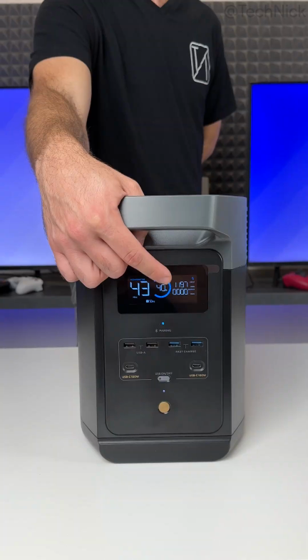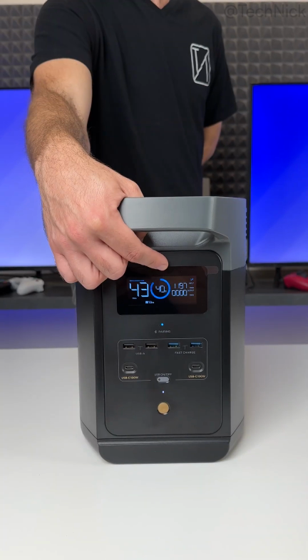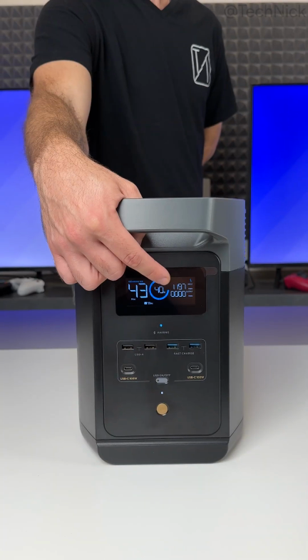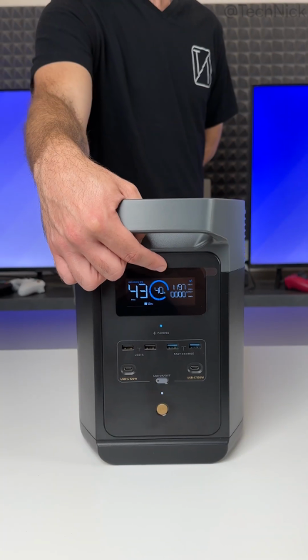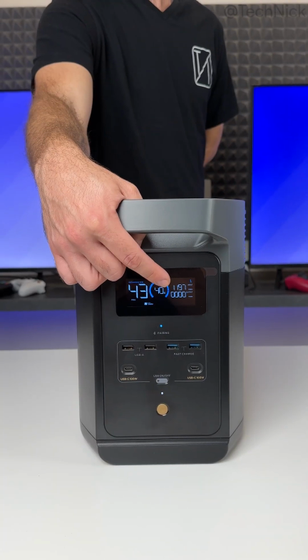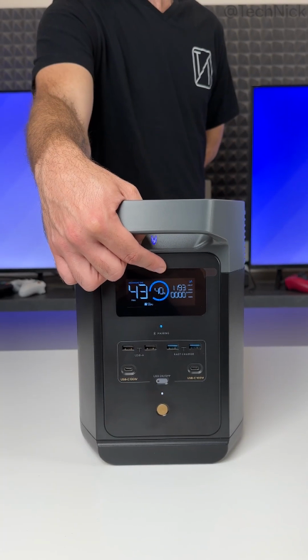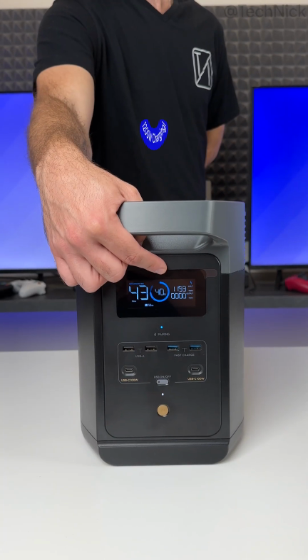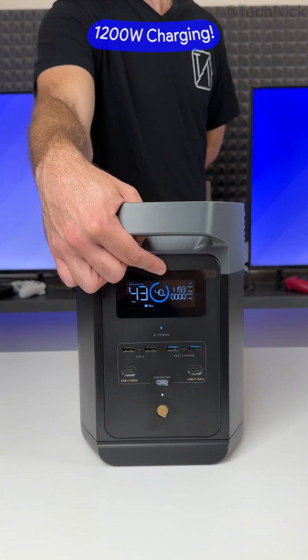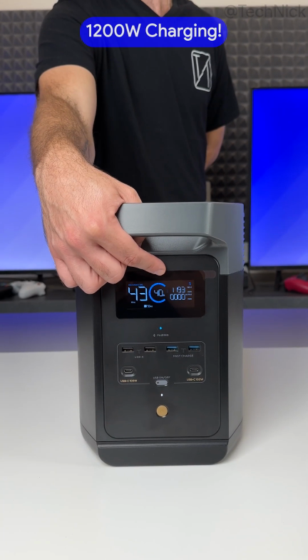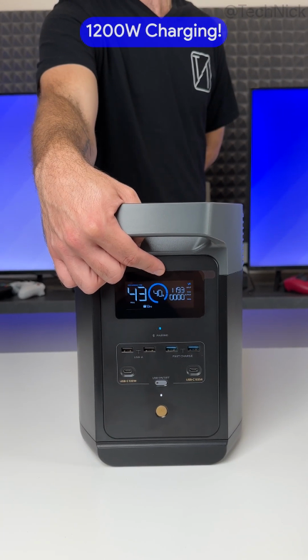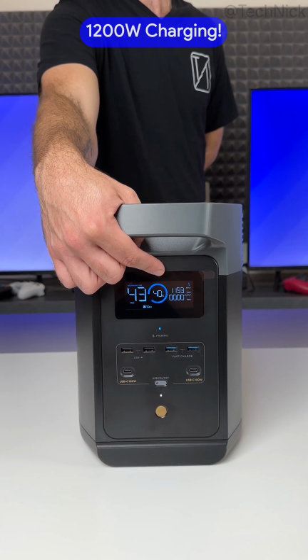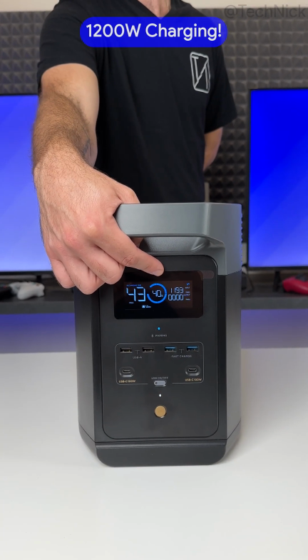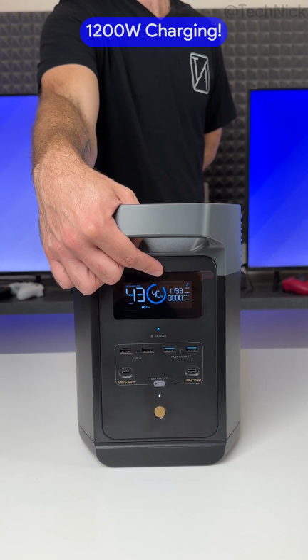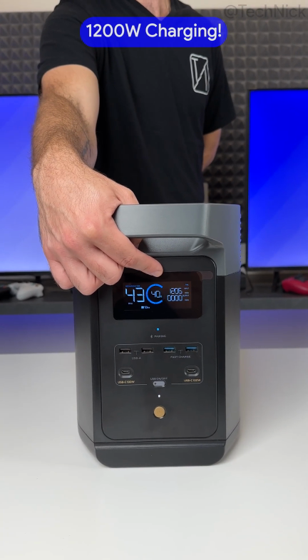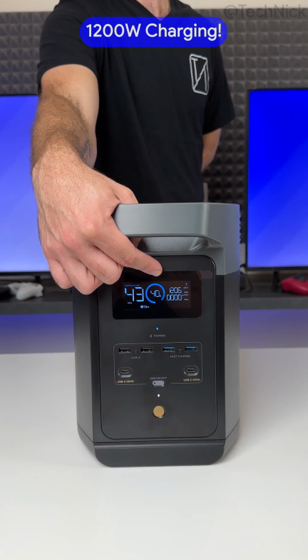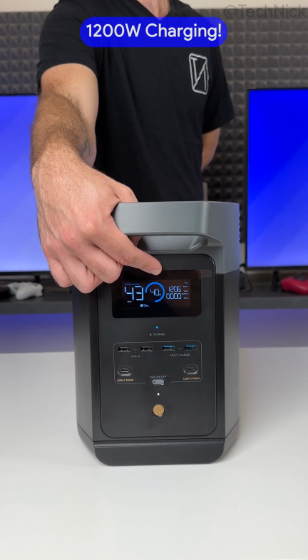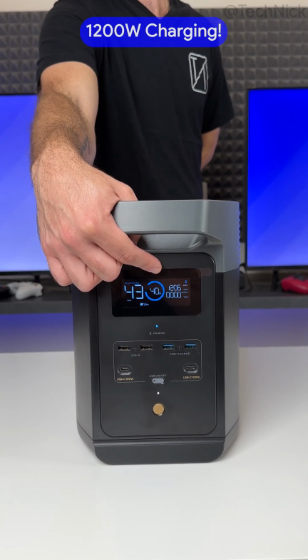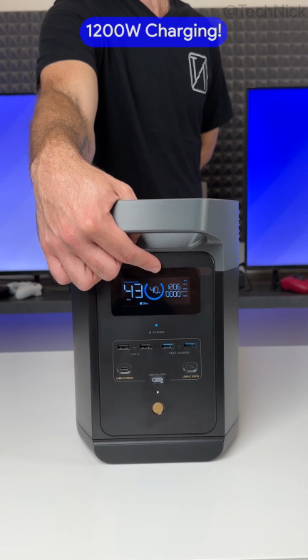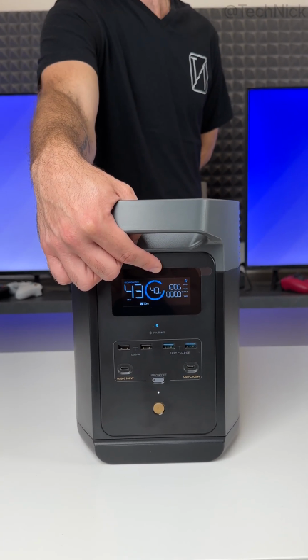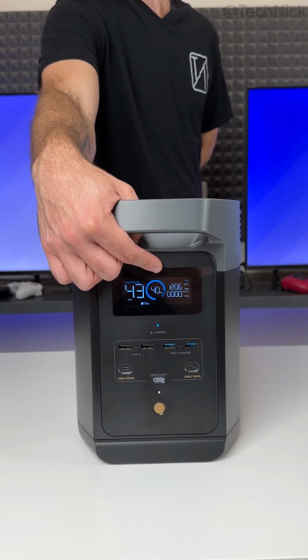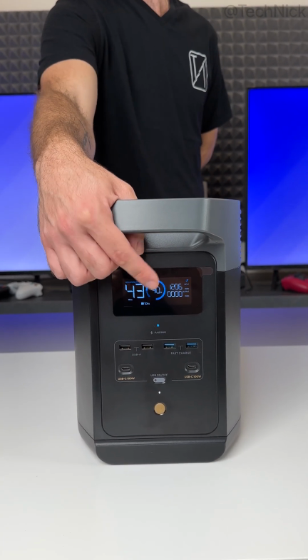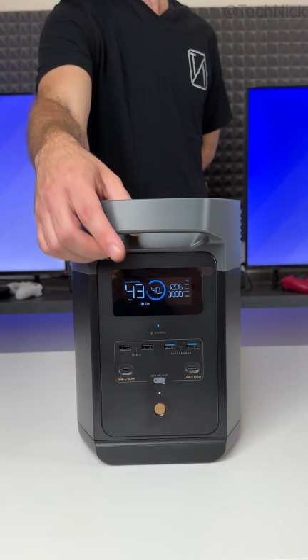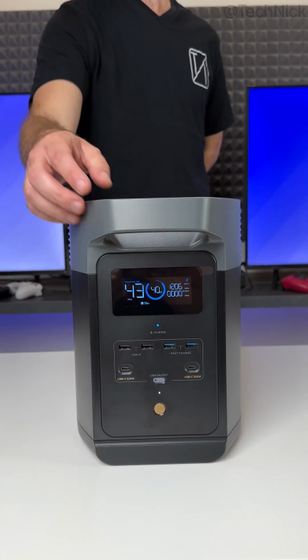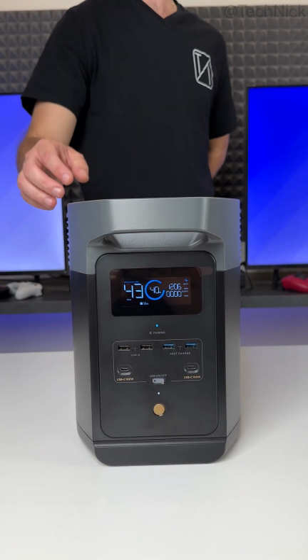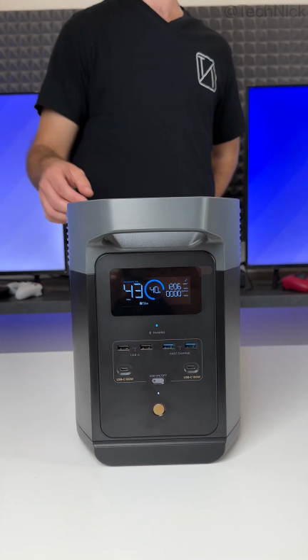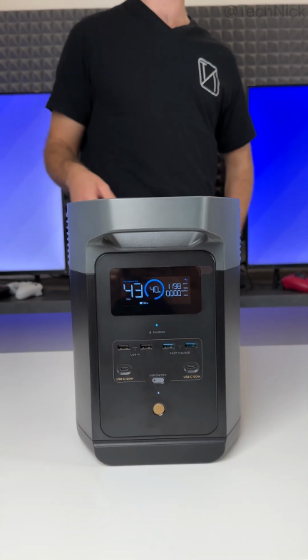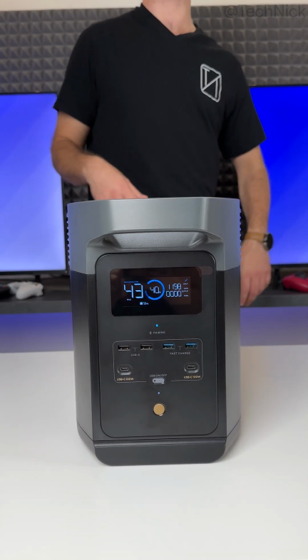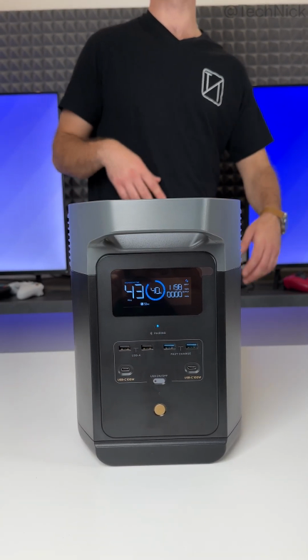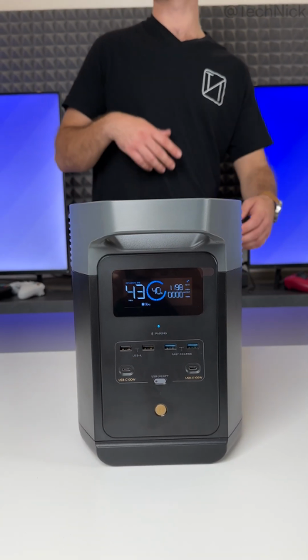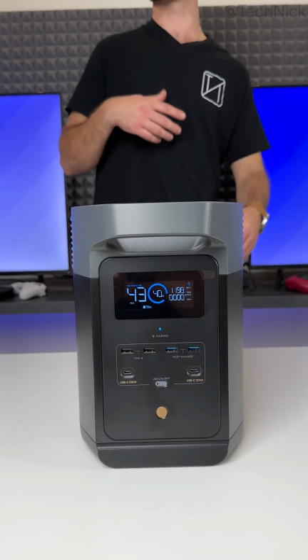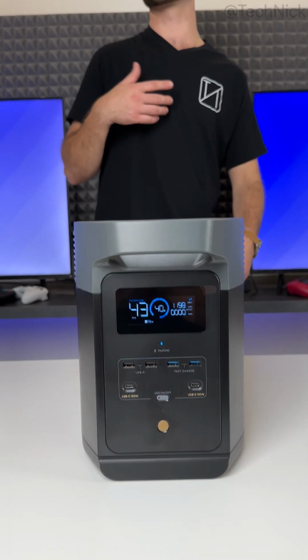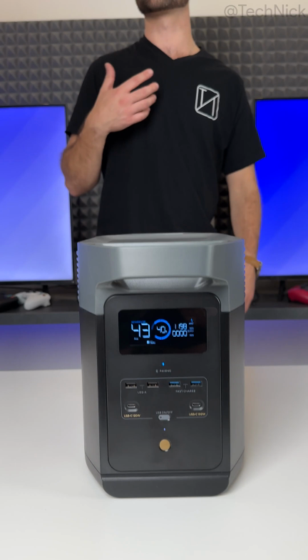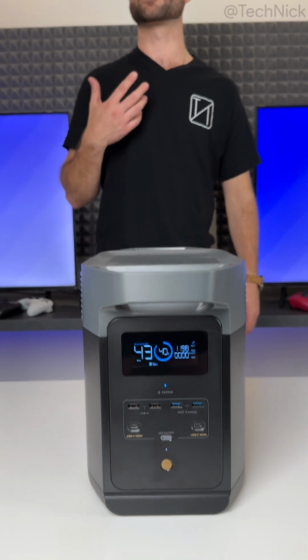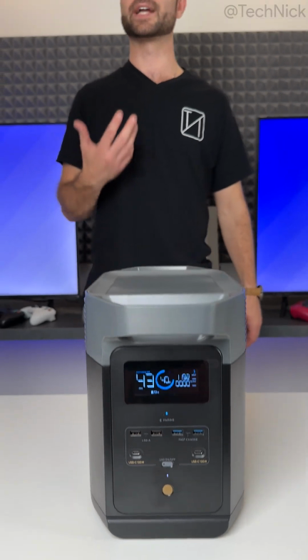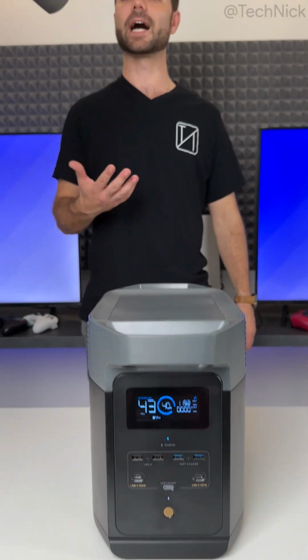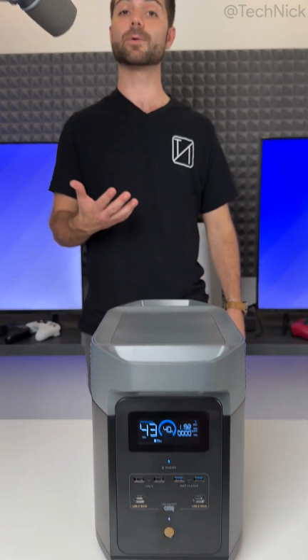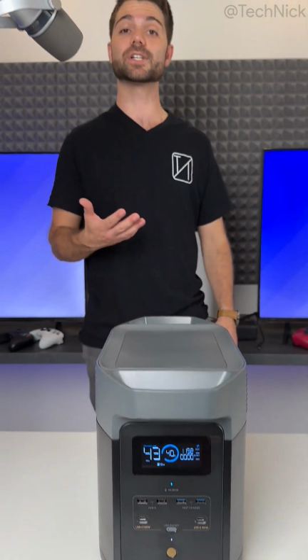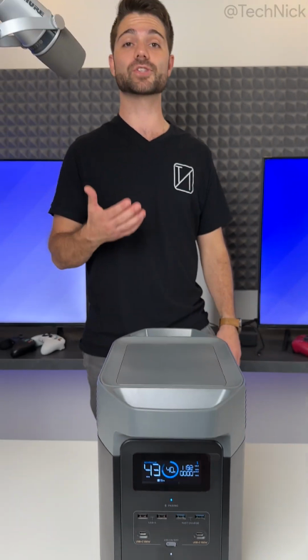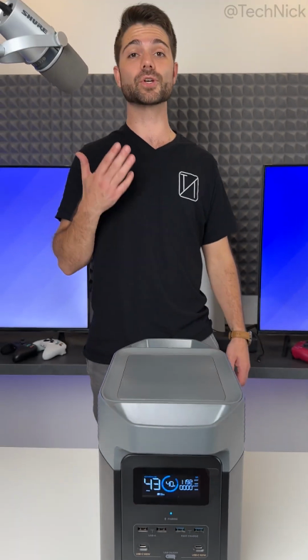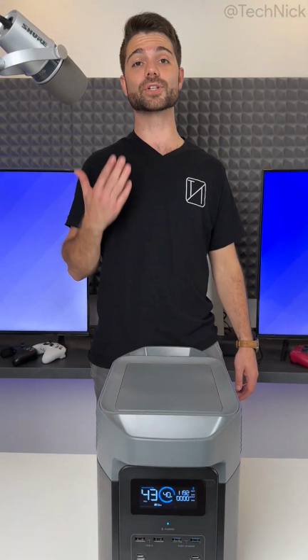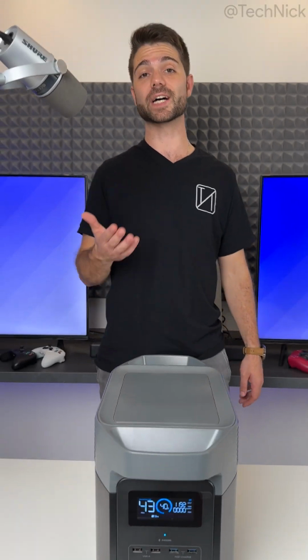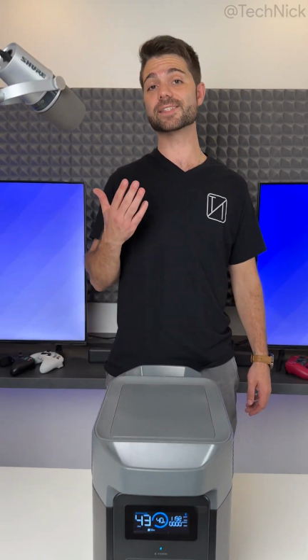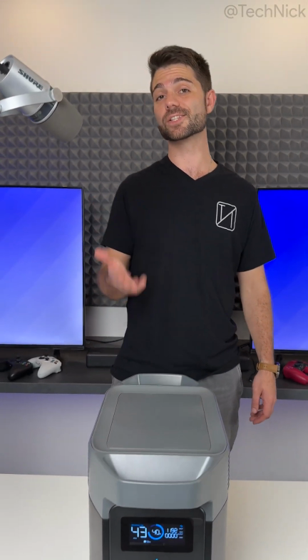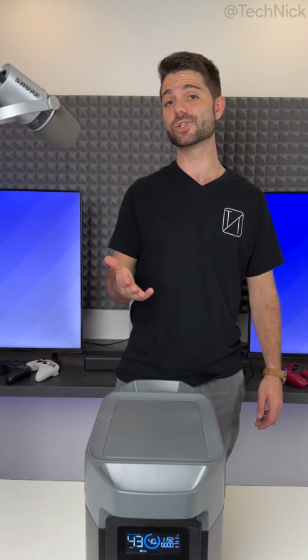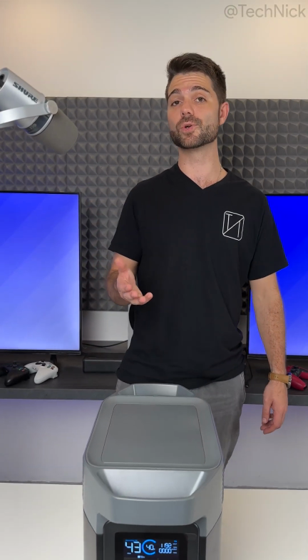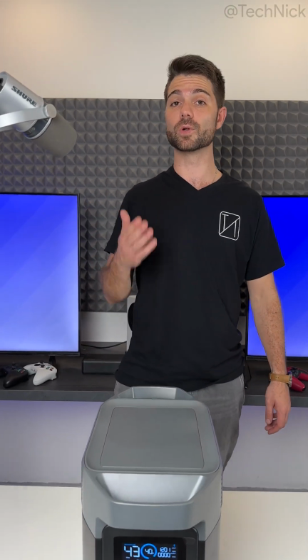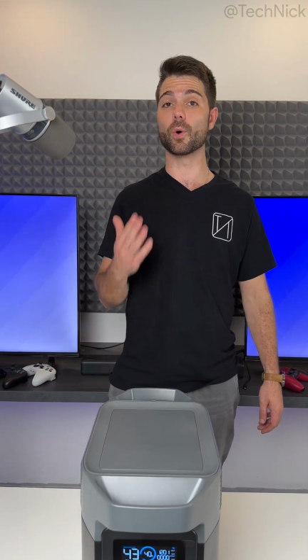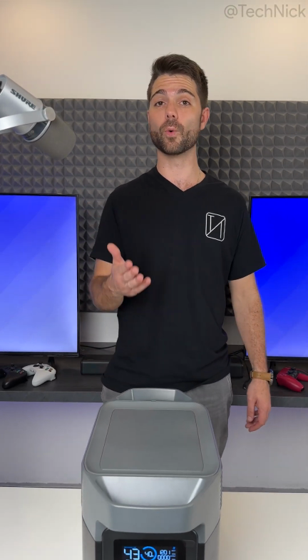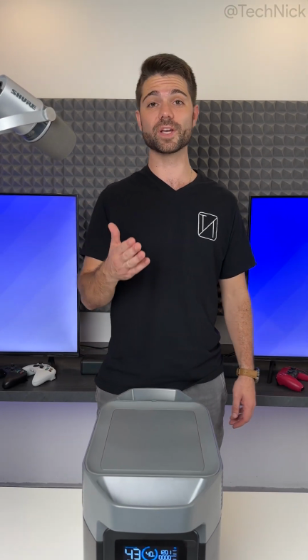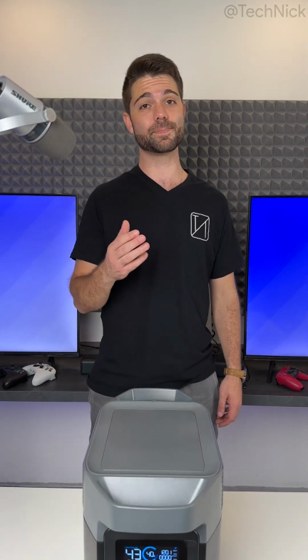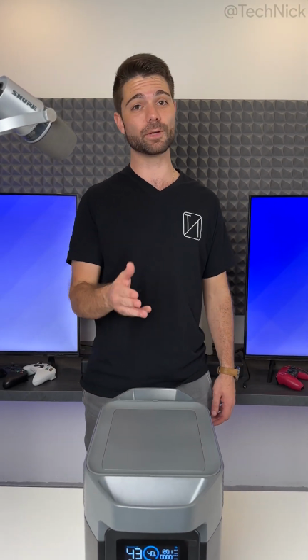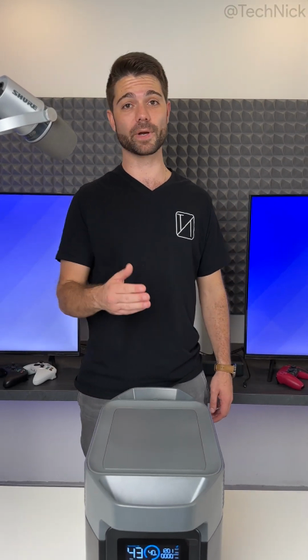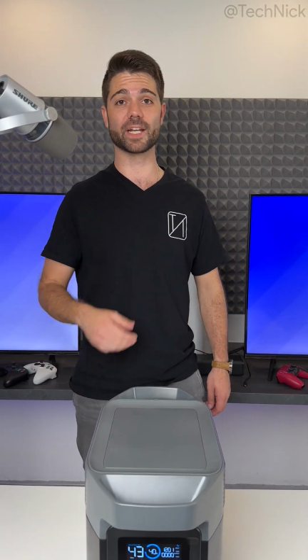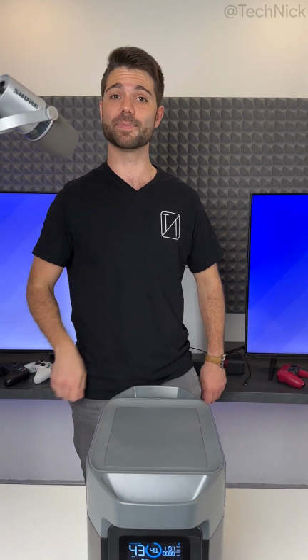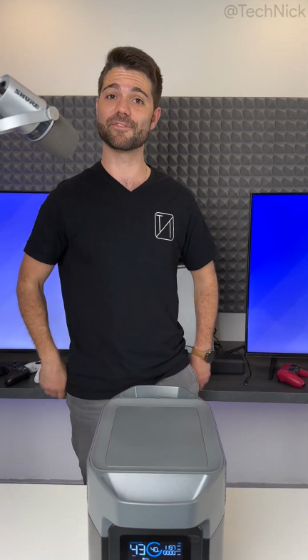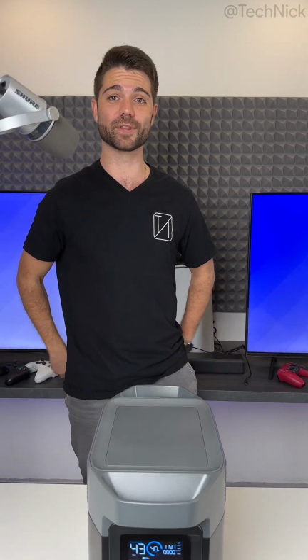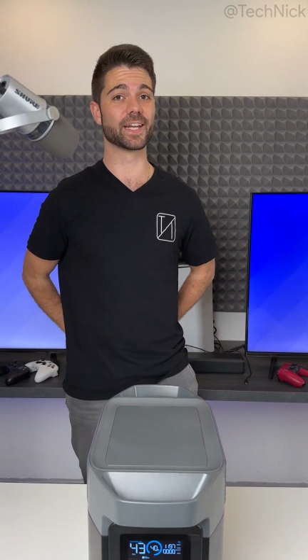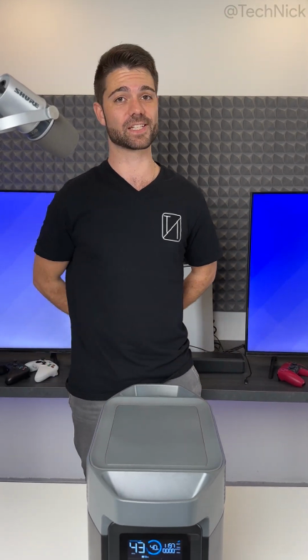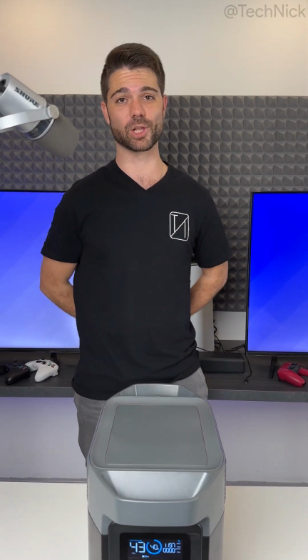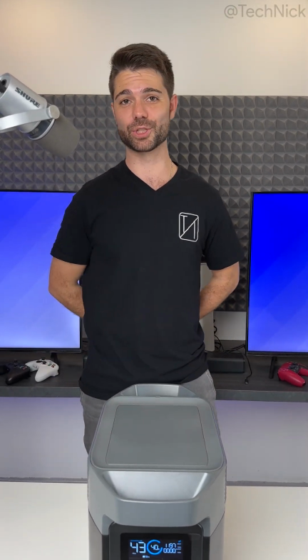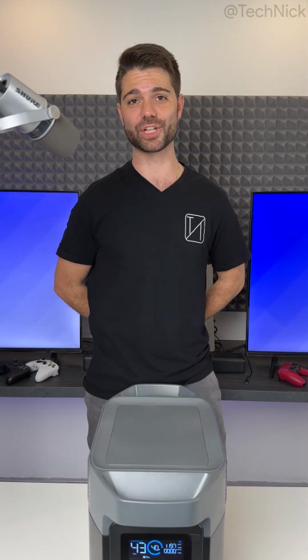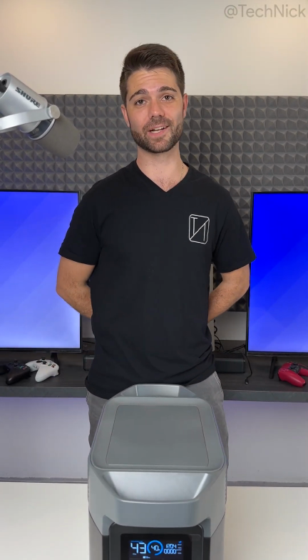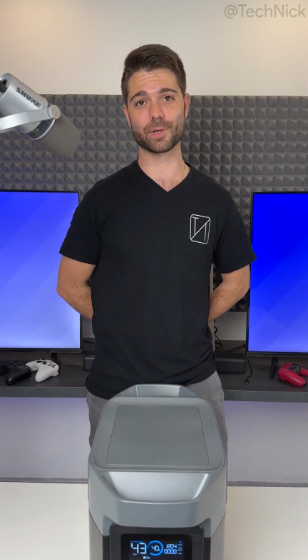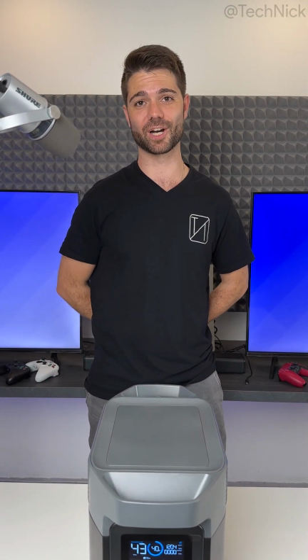There's also 1200W fast charging which fills up the battery in just over an hour, so your Delta II will always be ready before the next load shedding block.